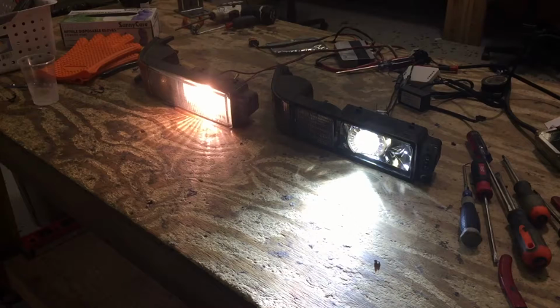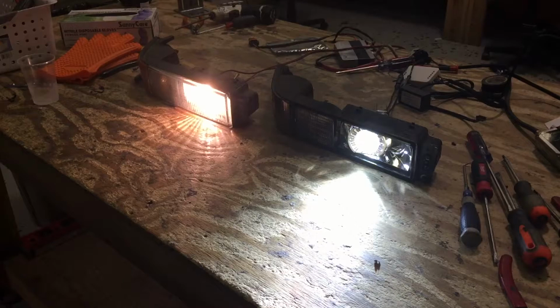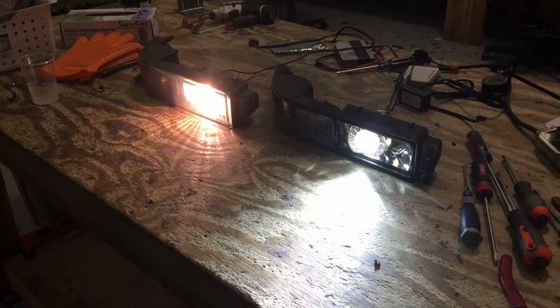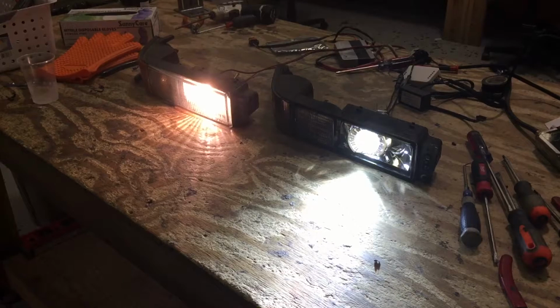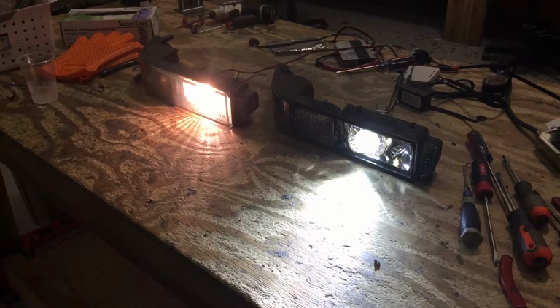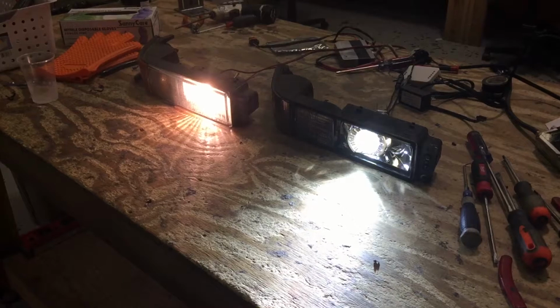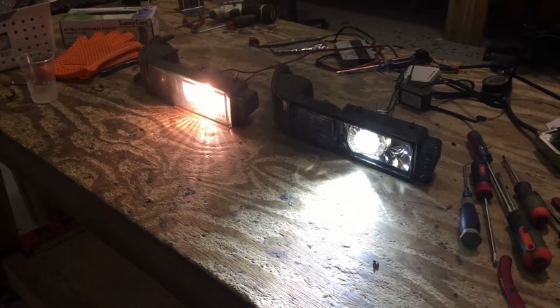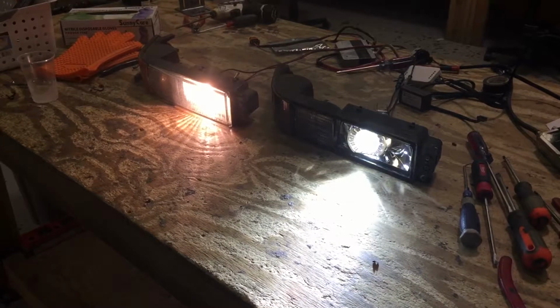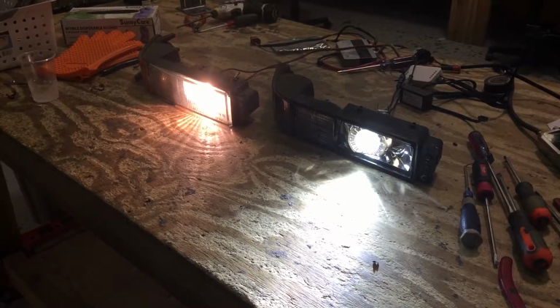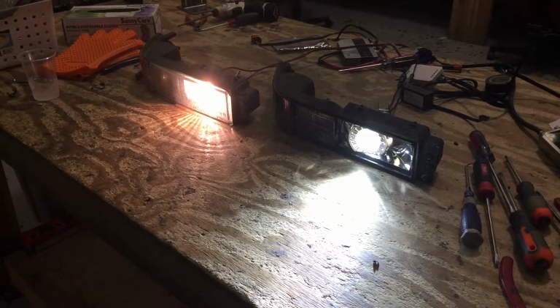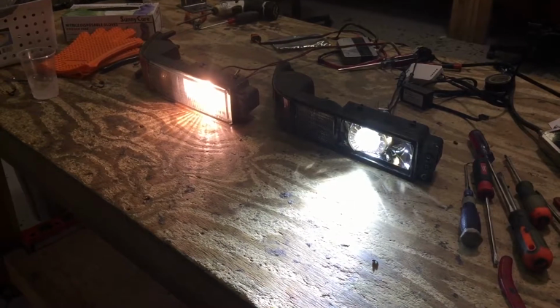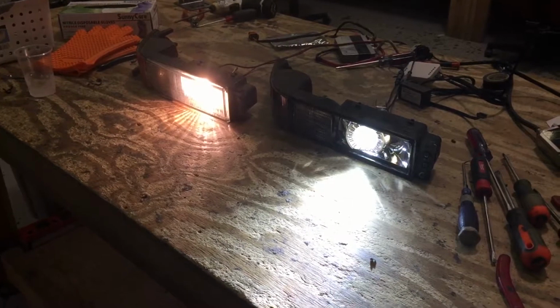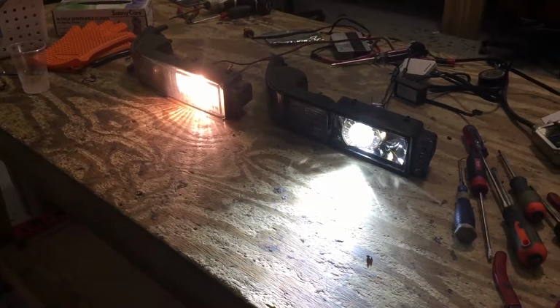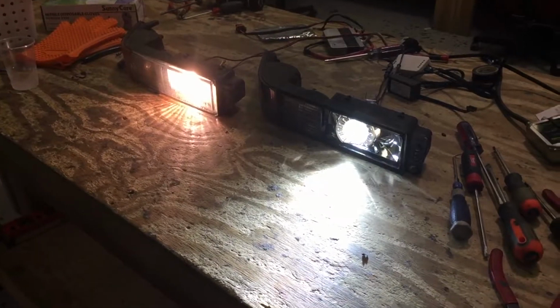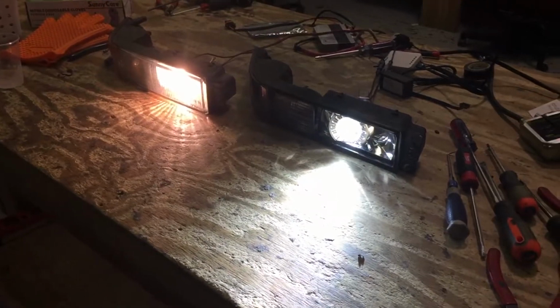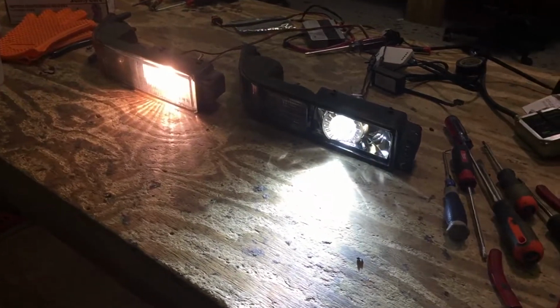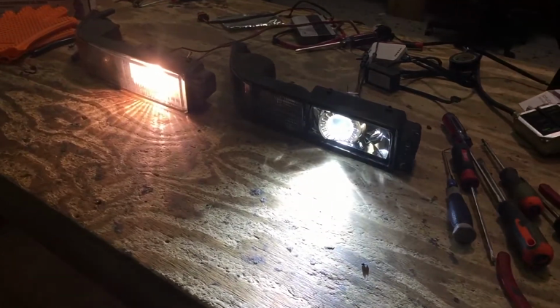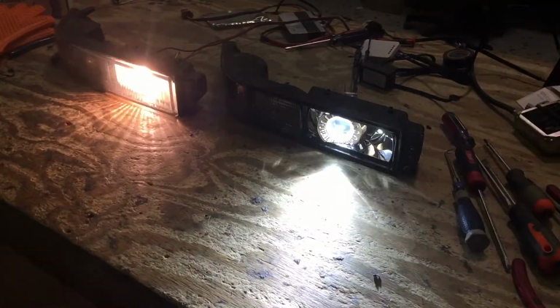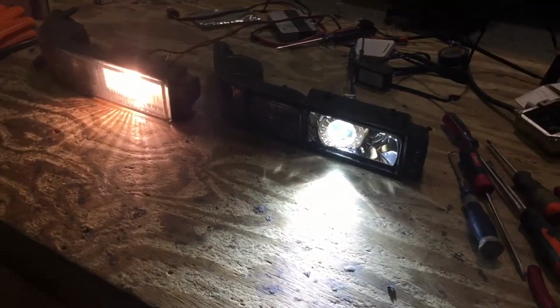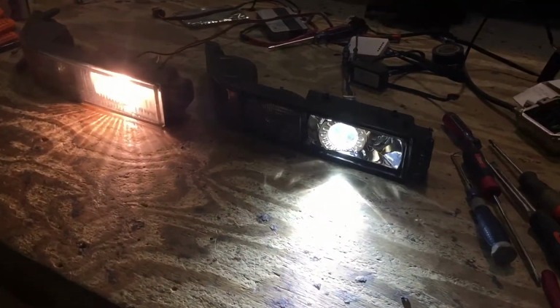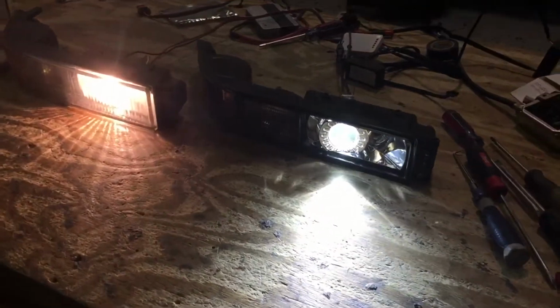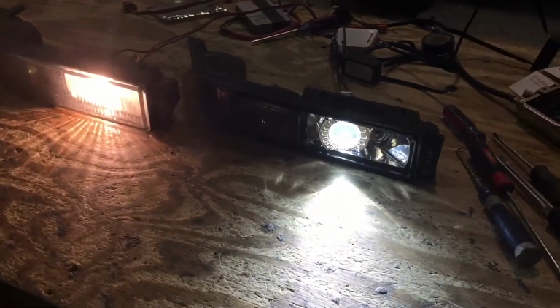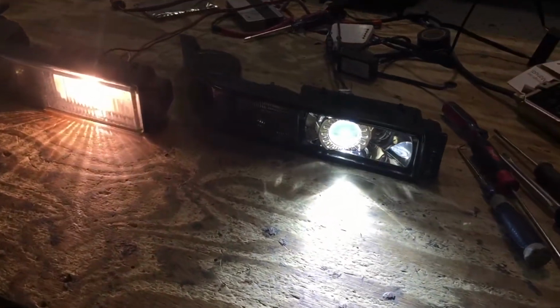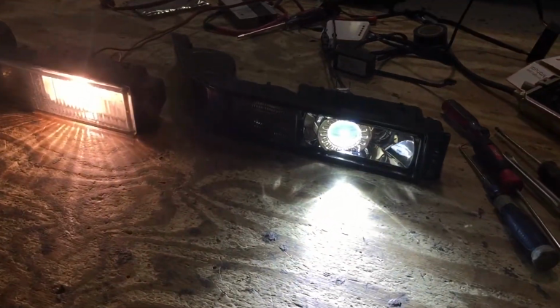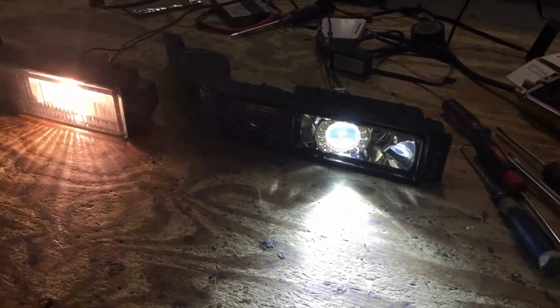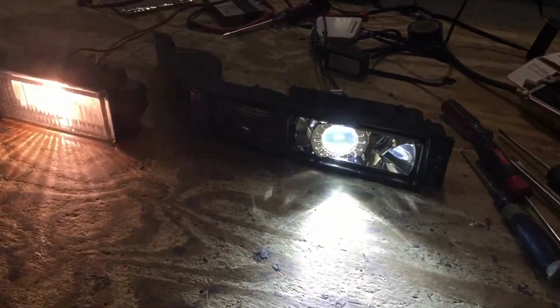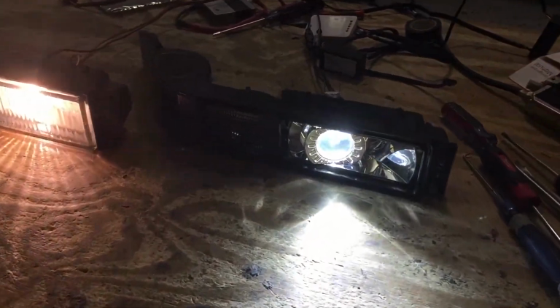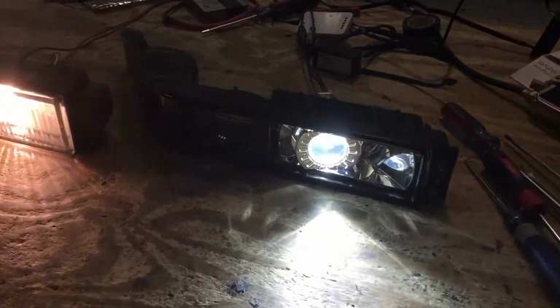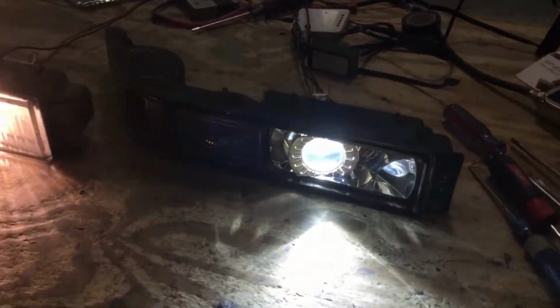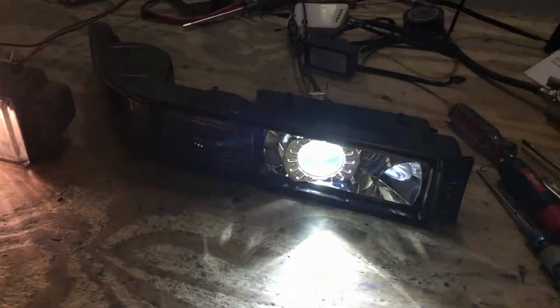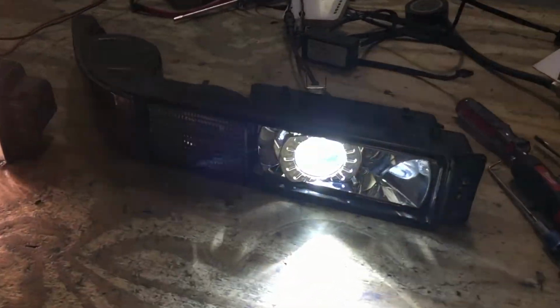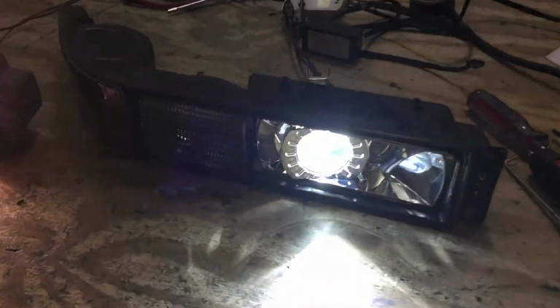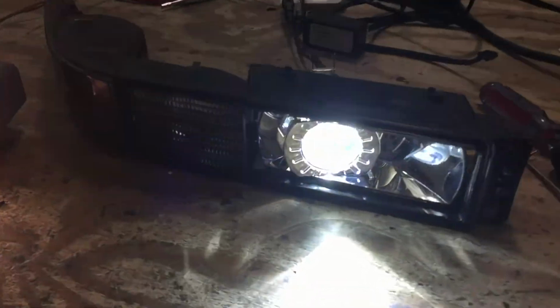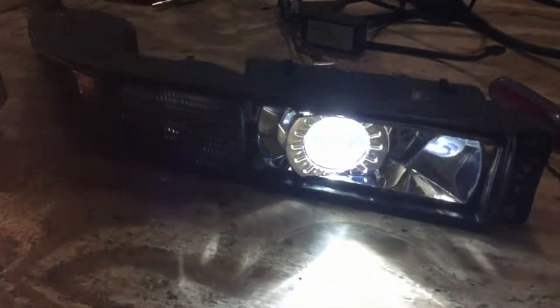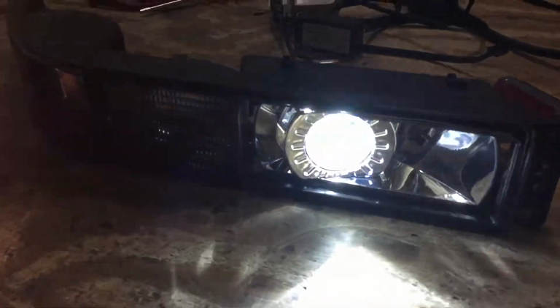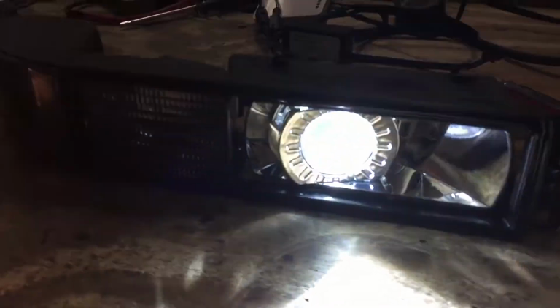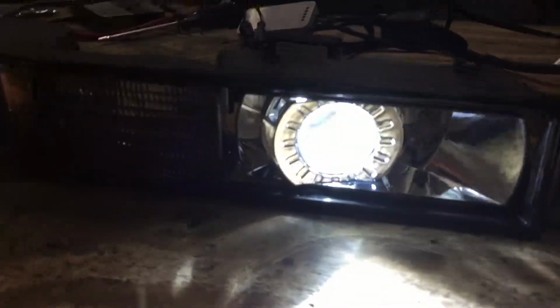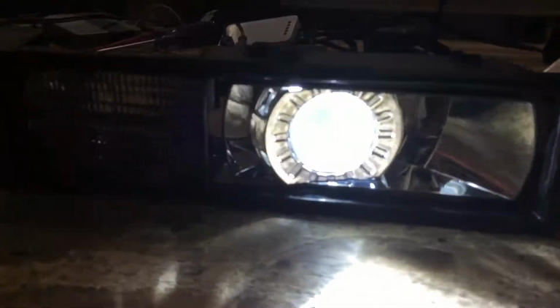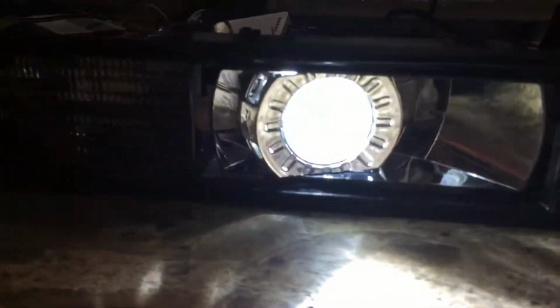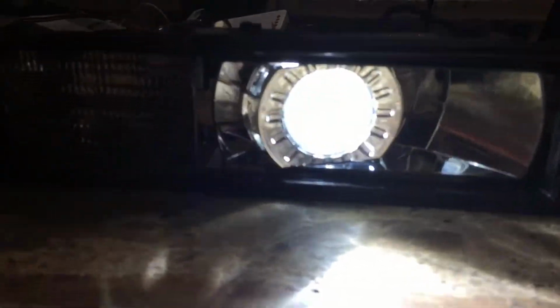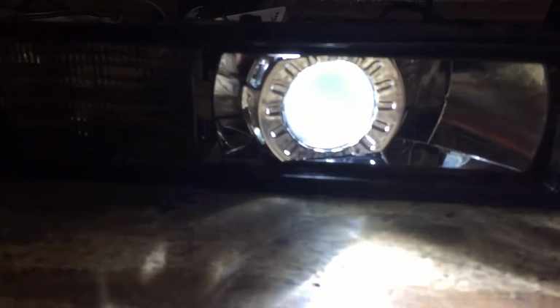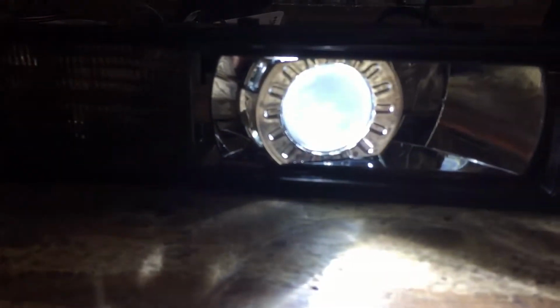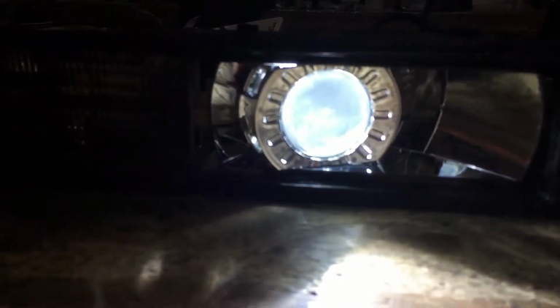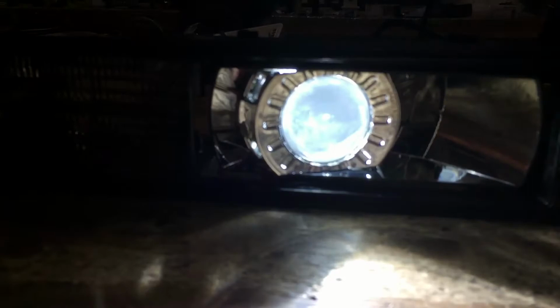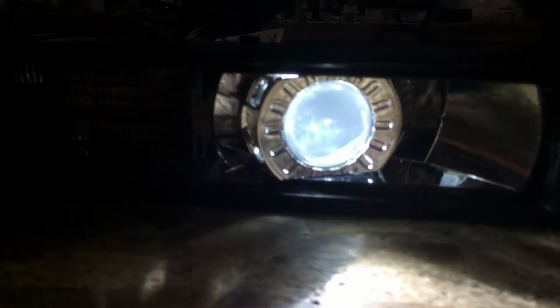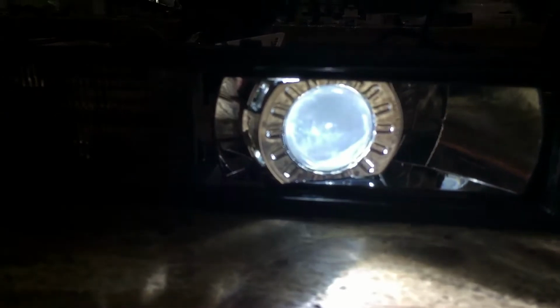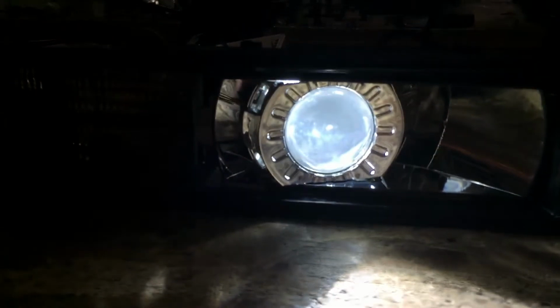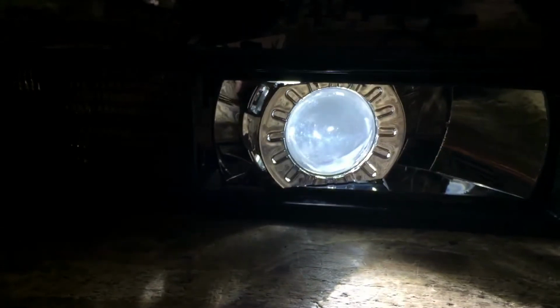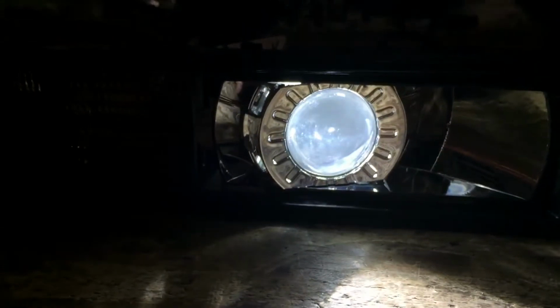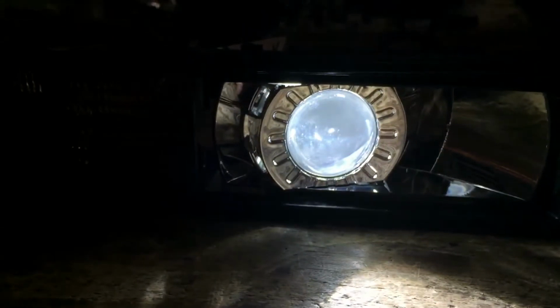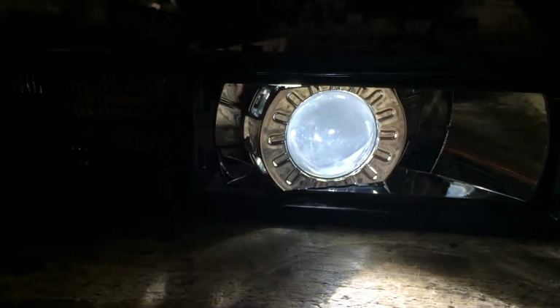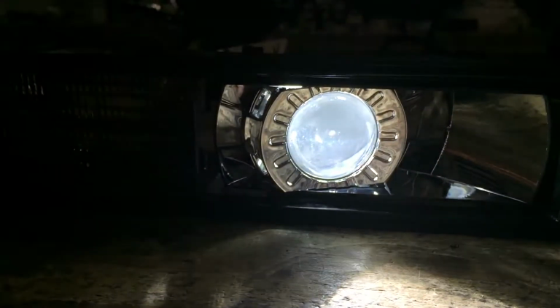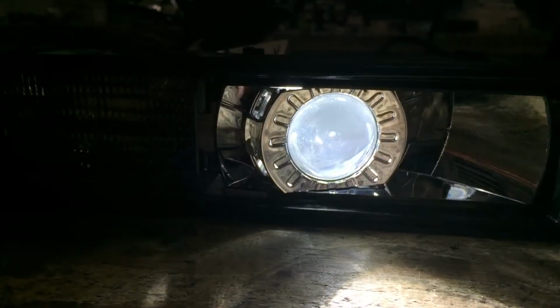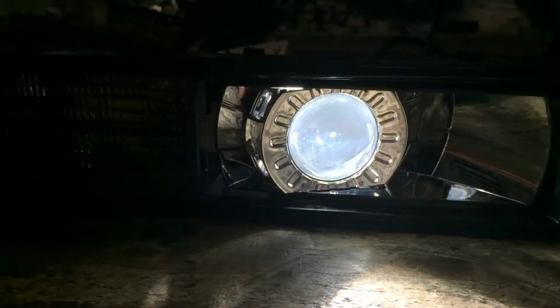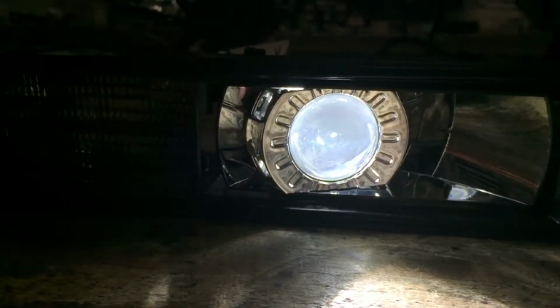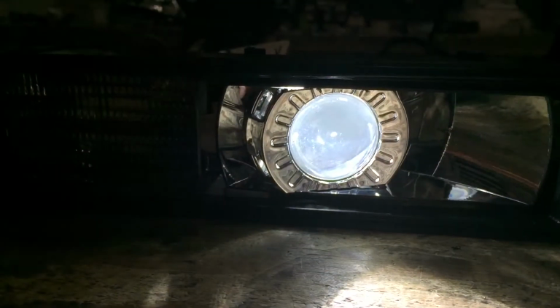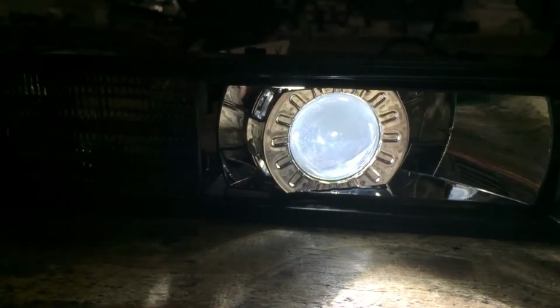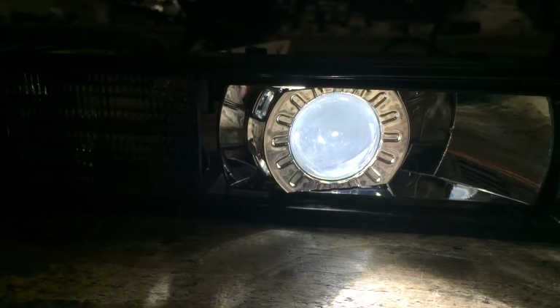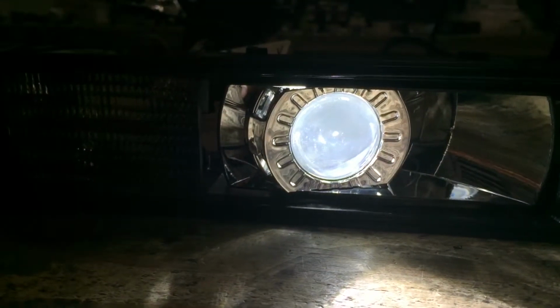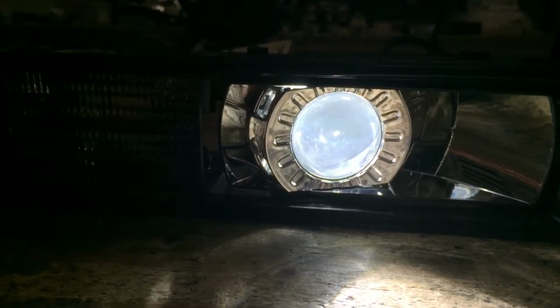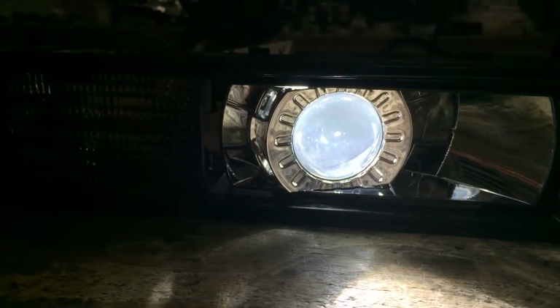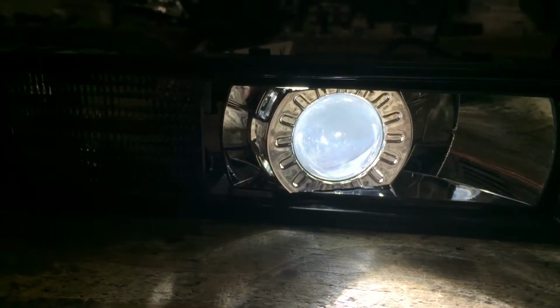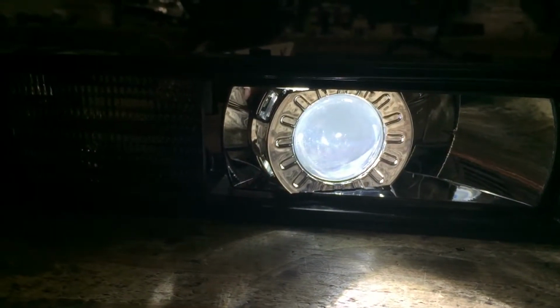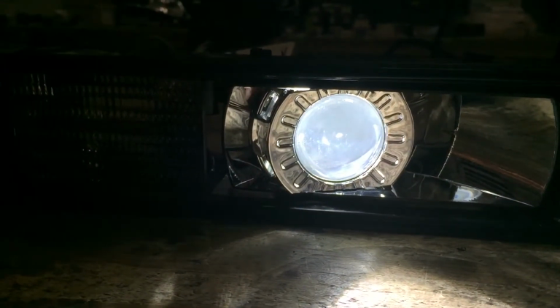This is just a little cool project we're working on. I call it little because it's got the Morimoto matchbox projector in there.